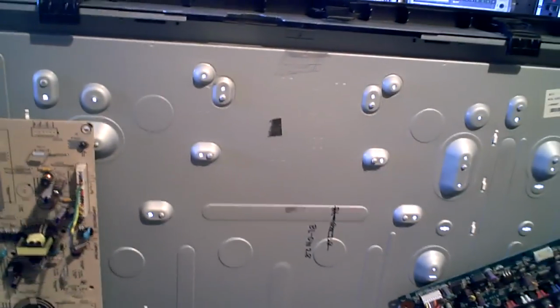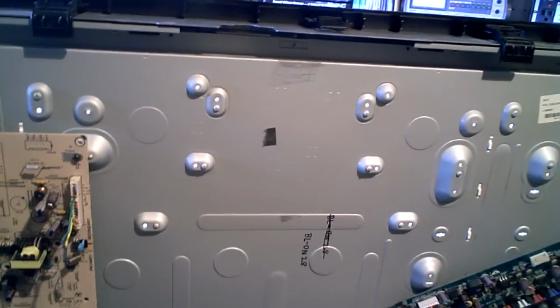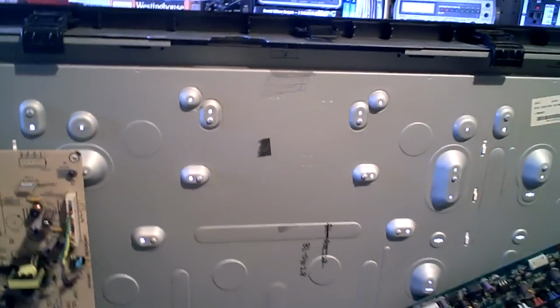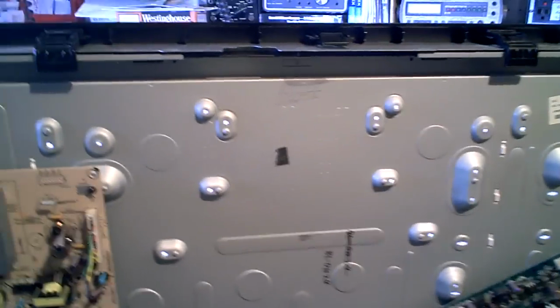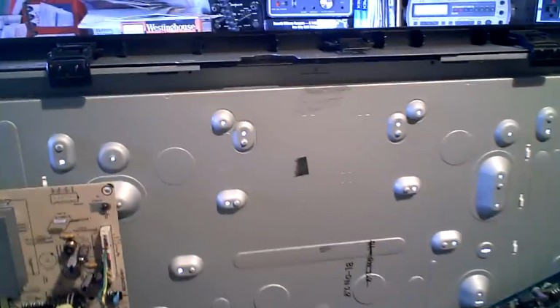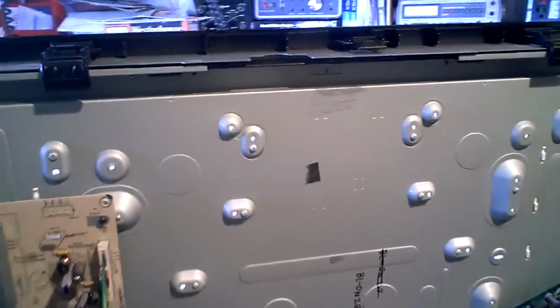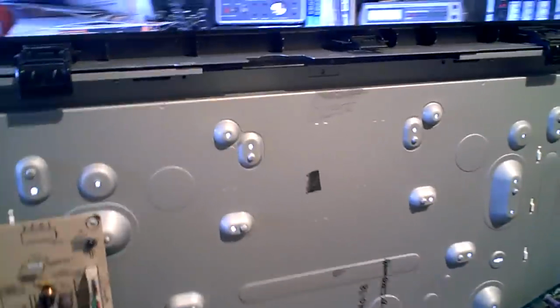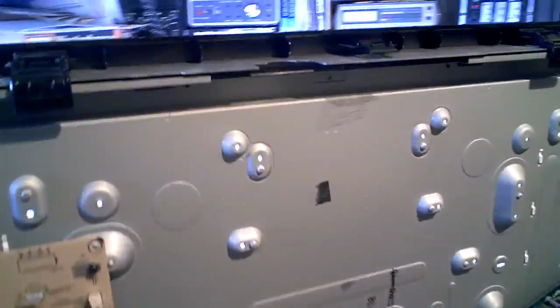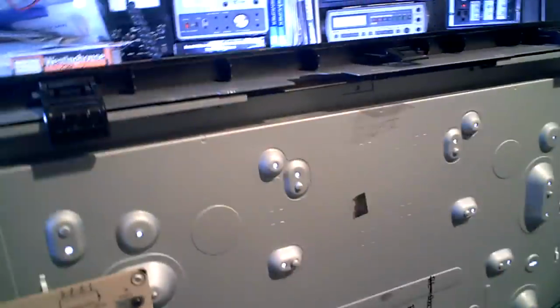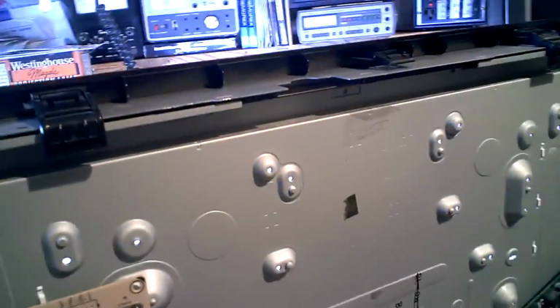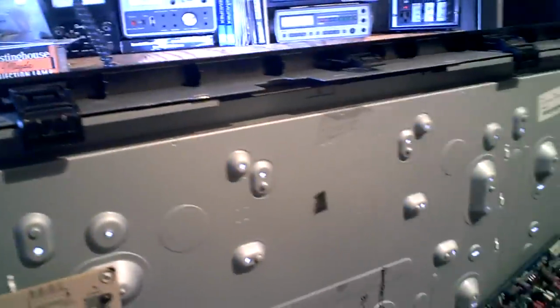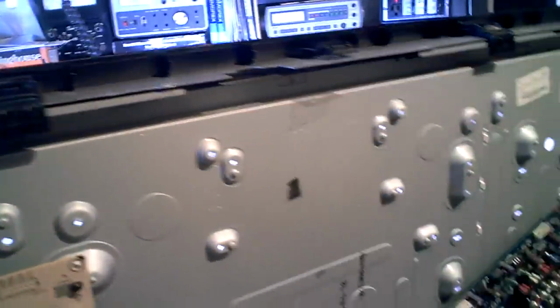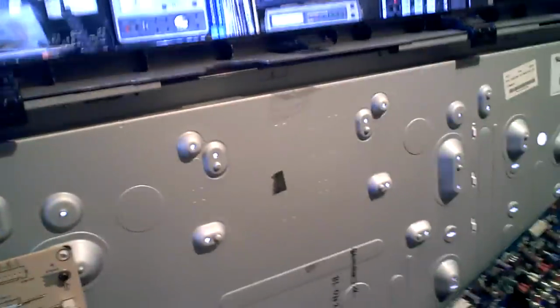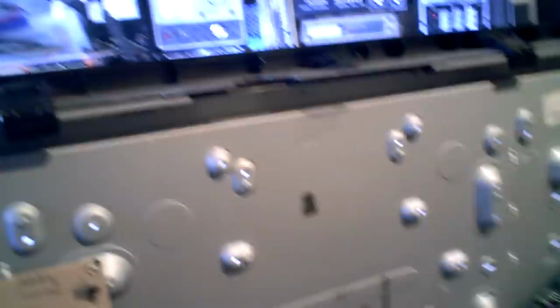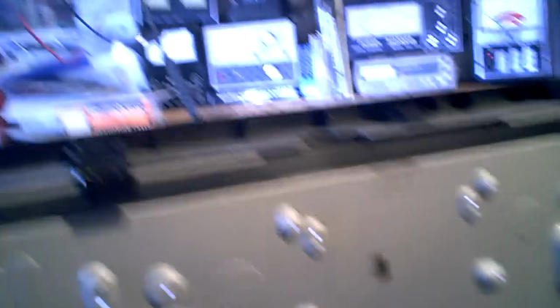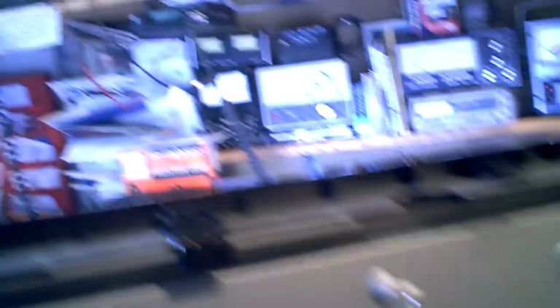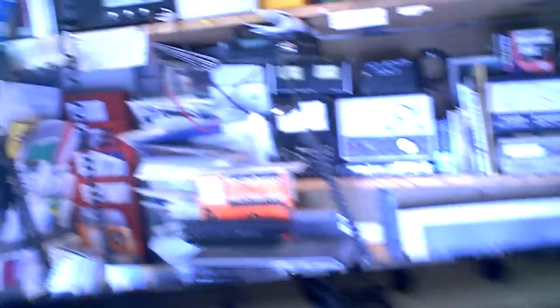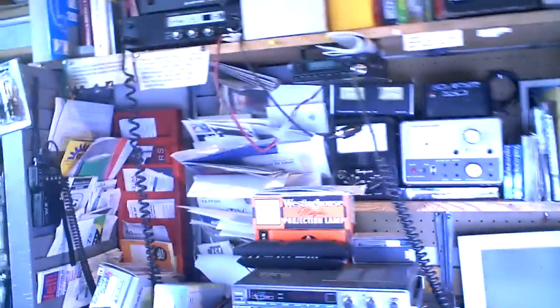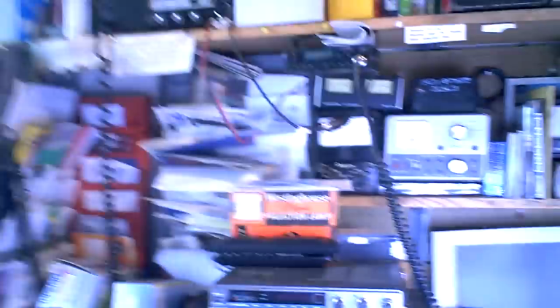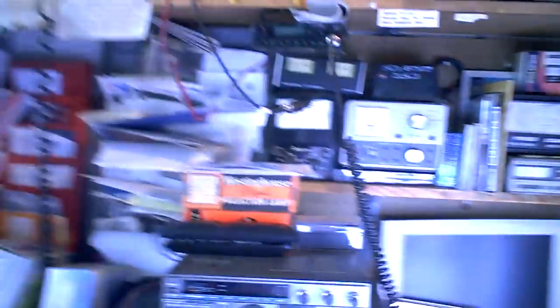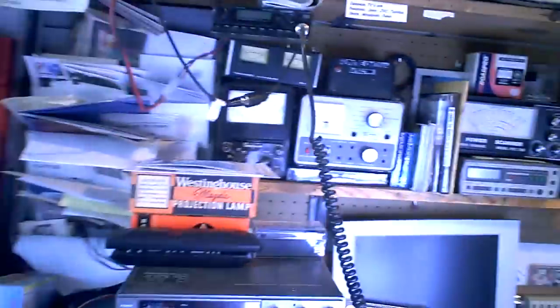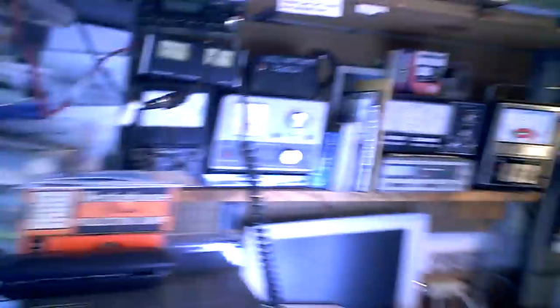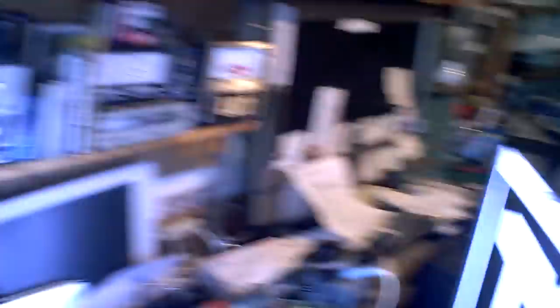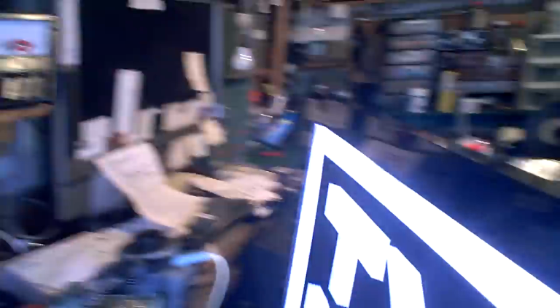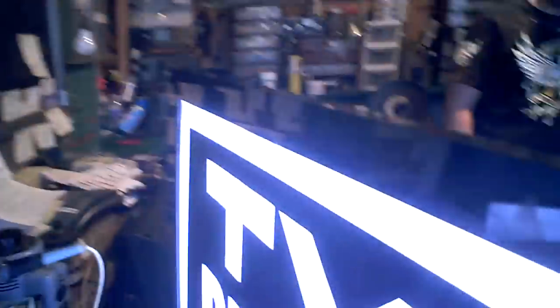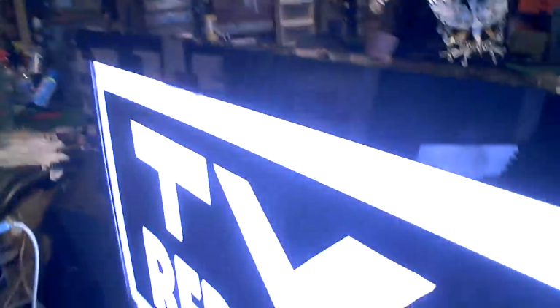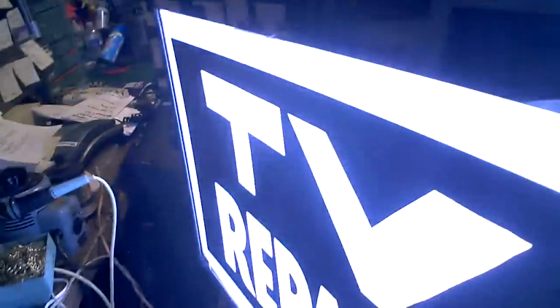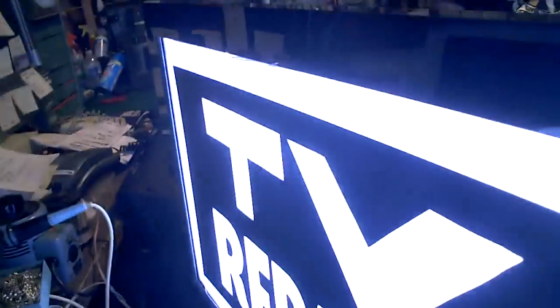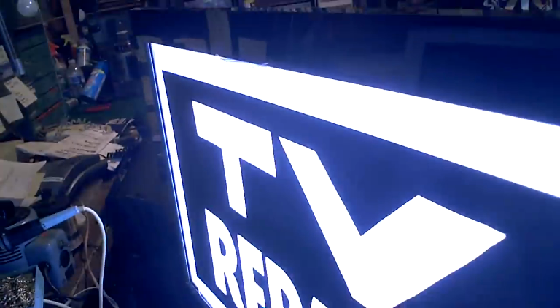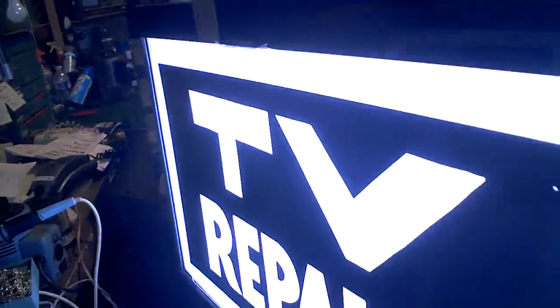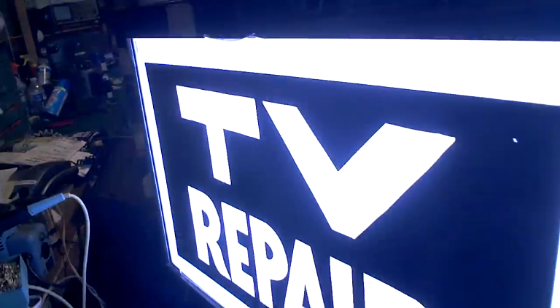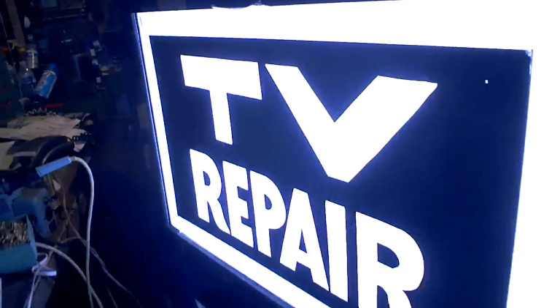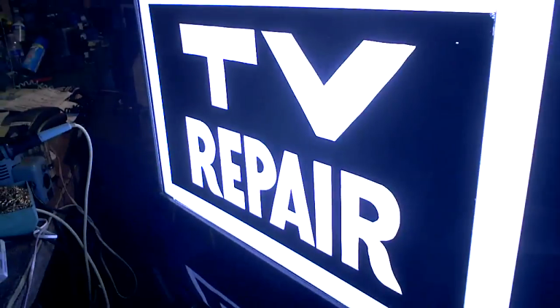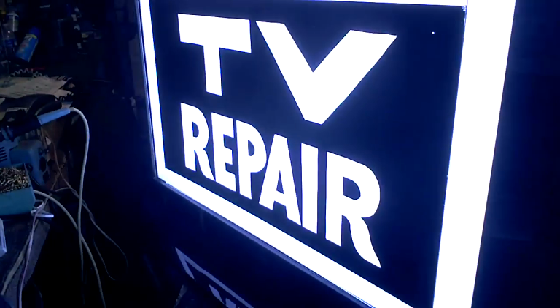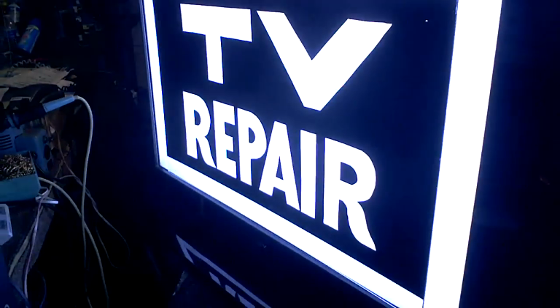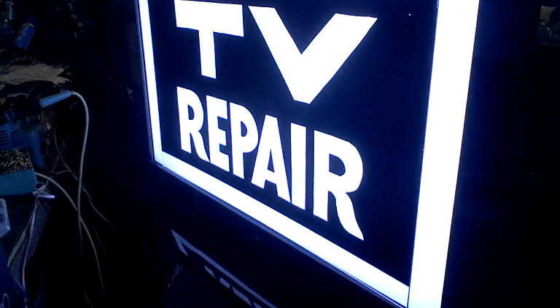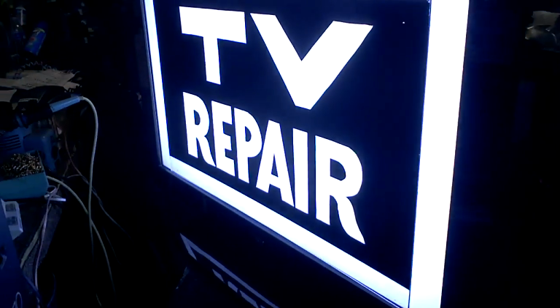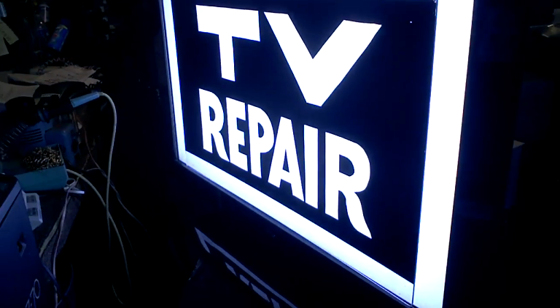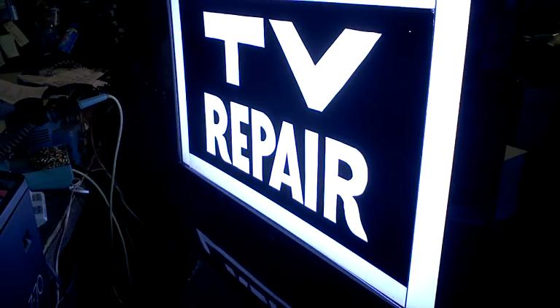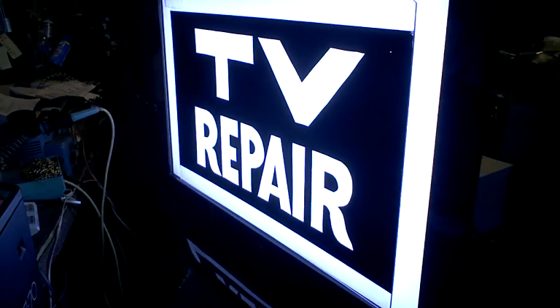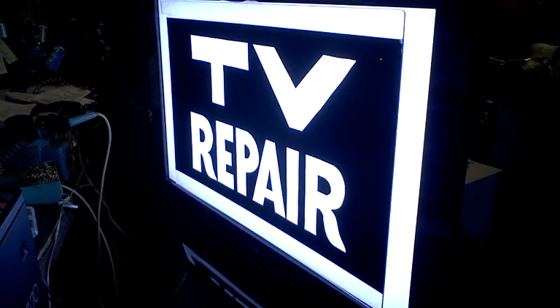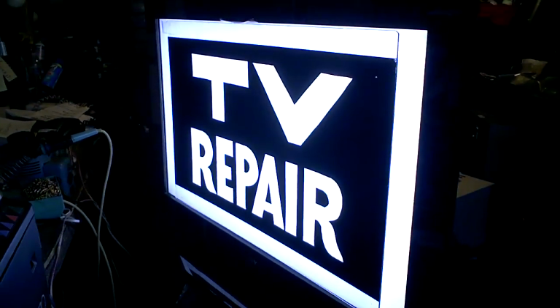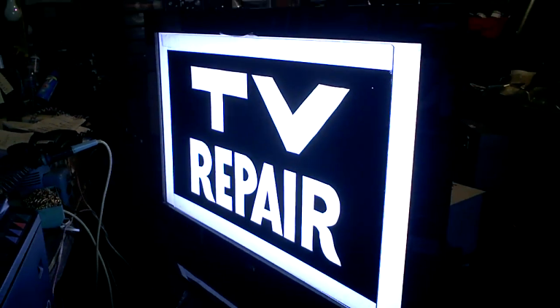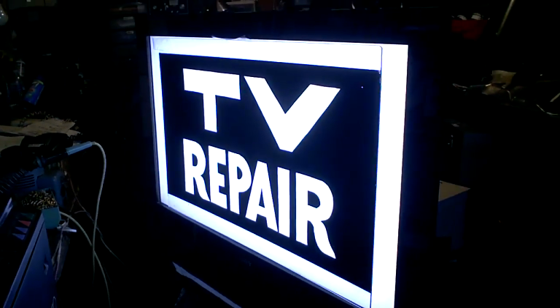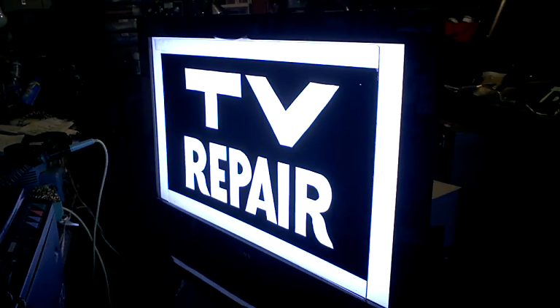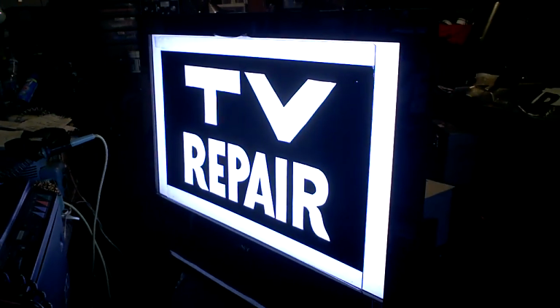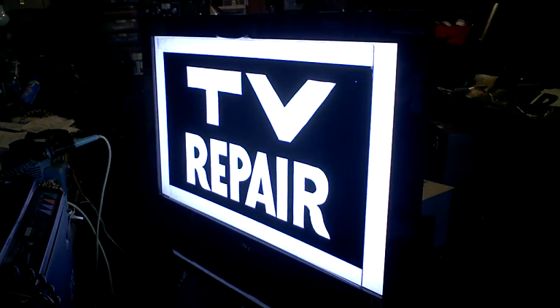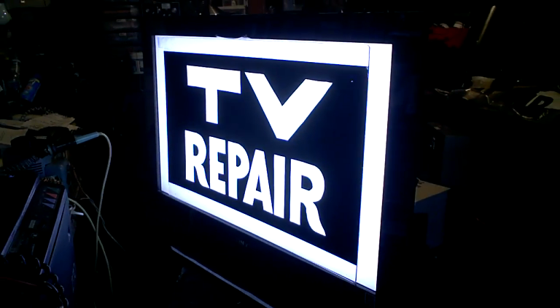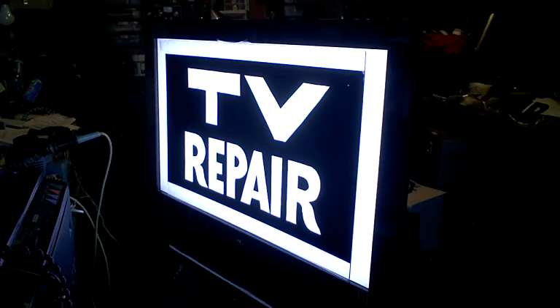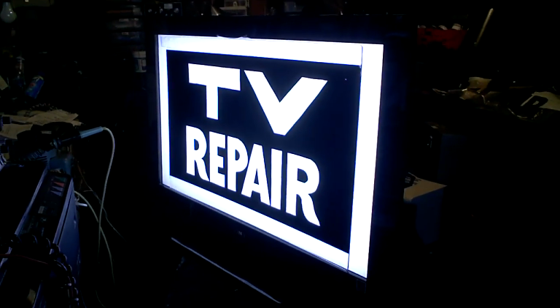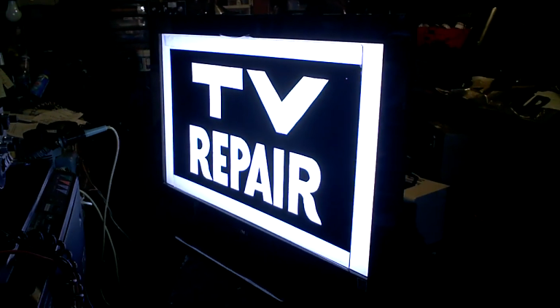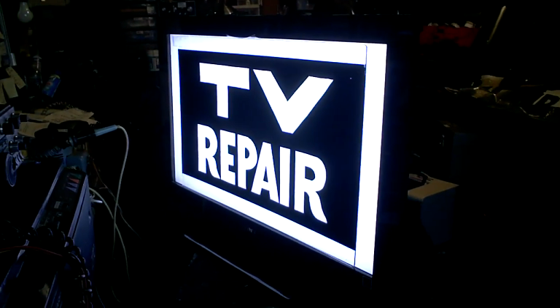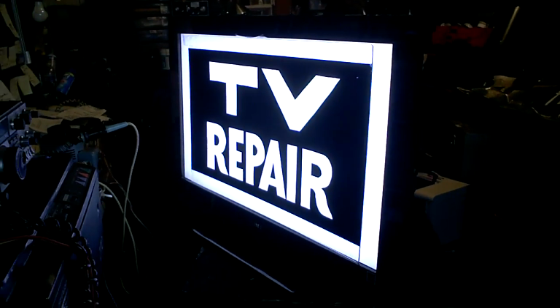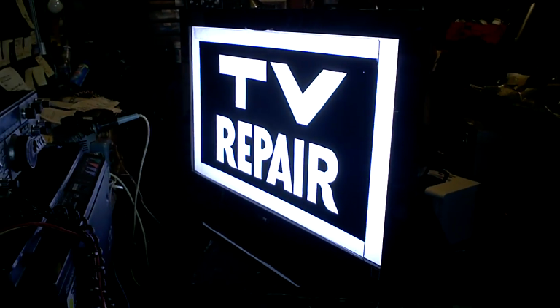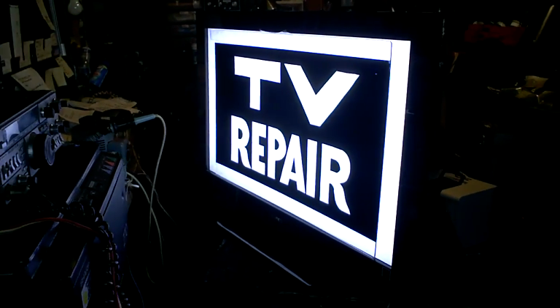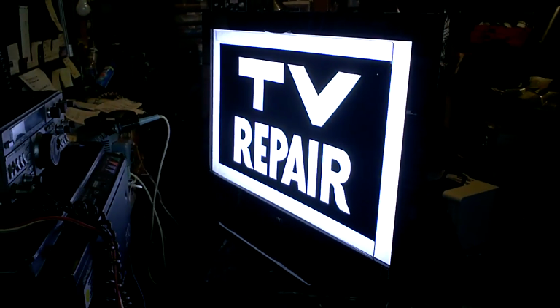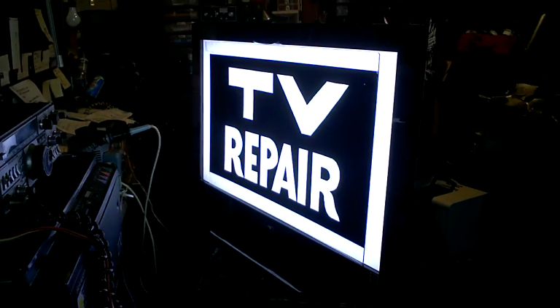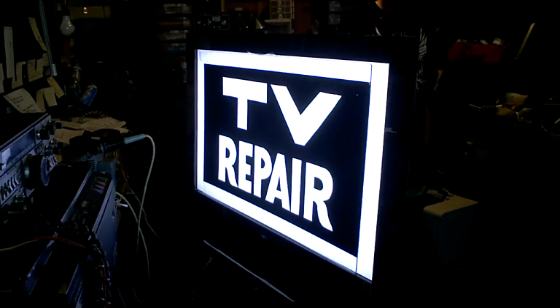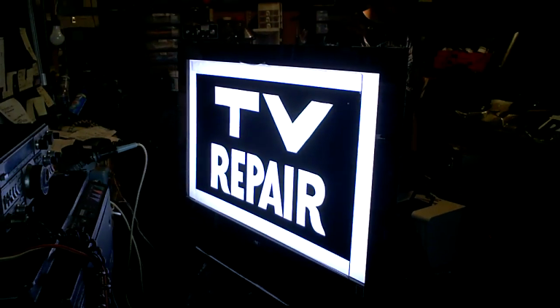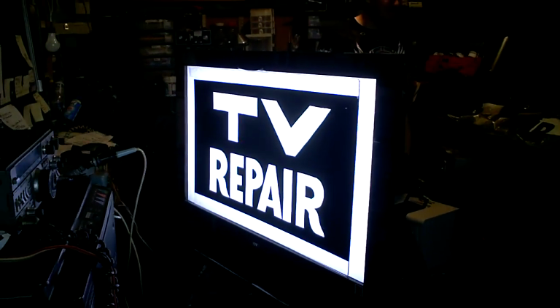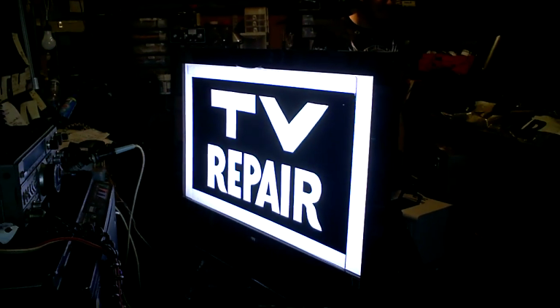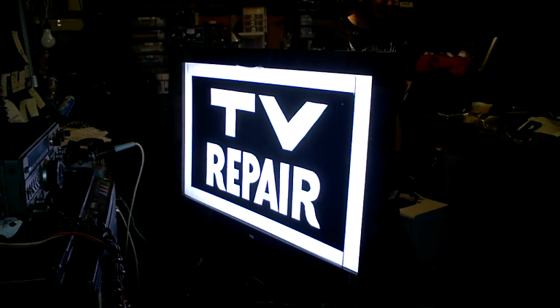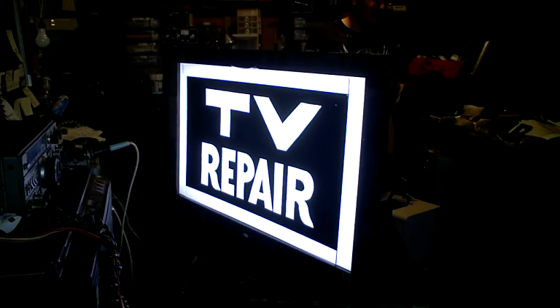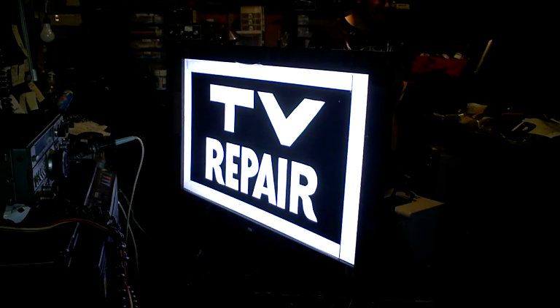So there we have it — a new sign for the shop. It's going to go on the front window, and I bet people aren't going to miss it. It's glowing like you wouldn't believe.